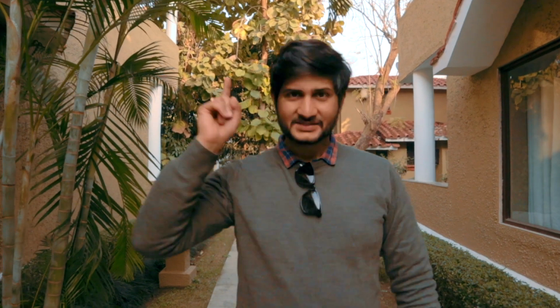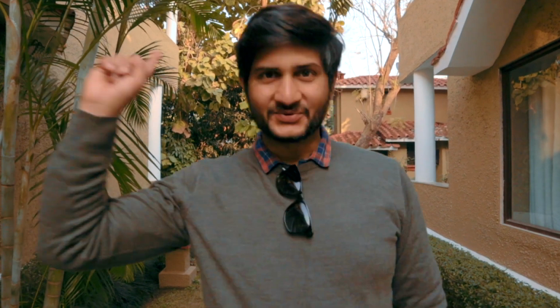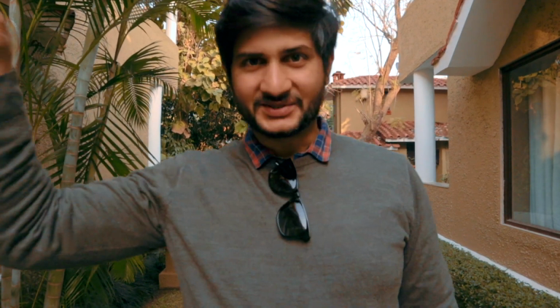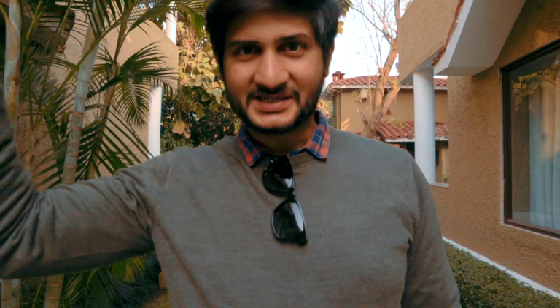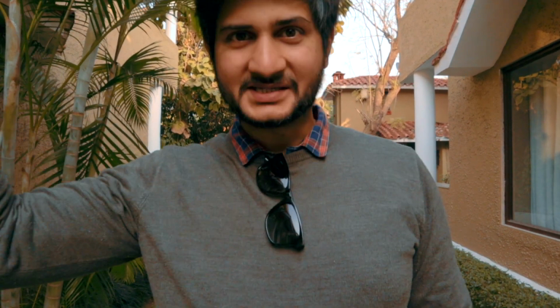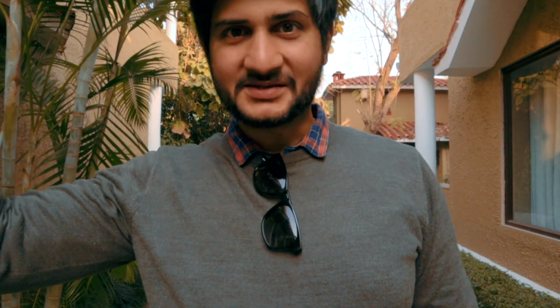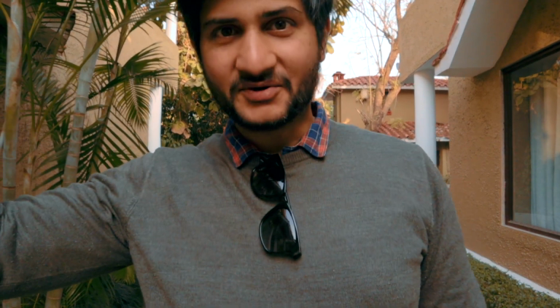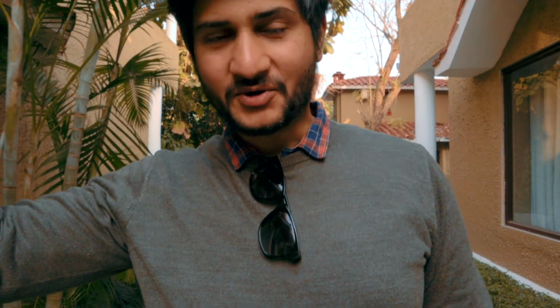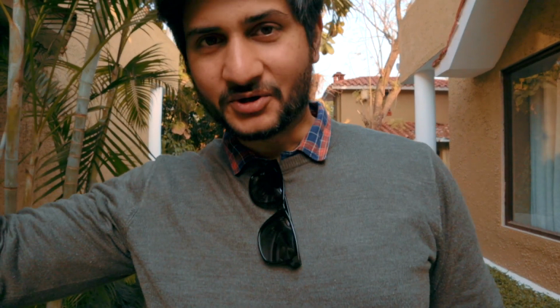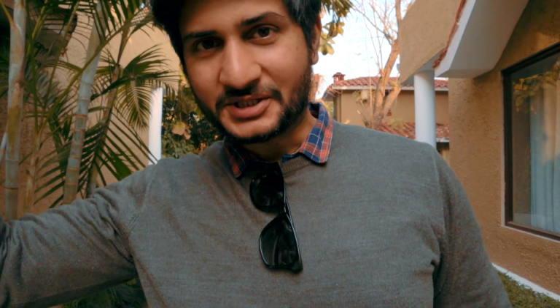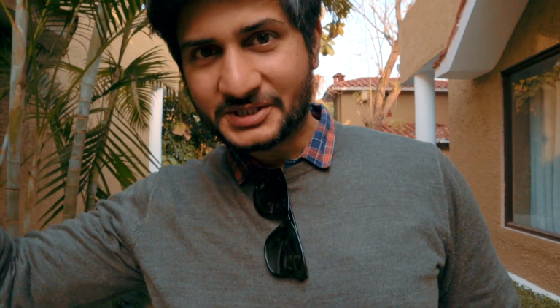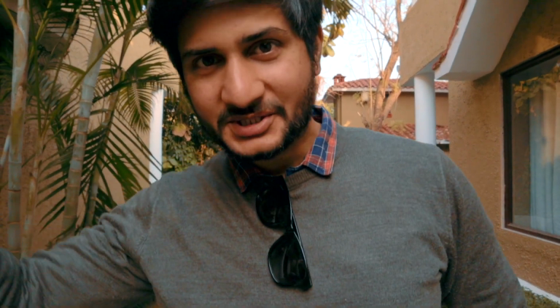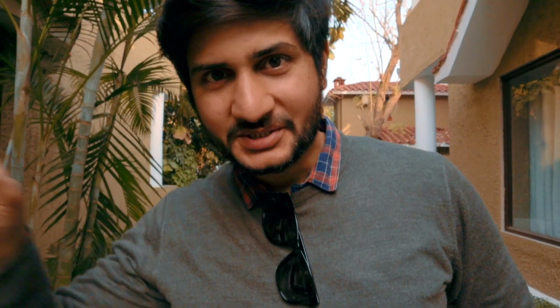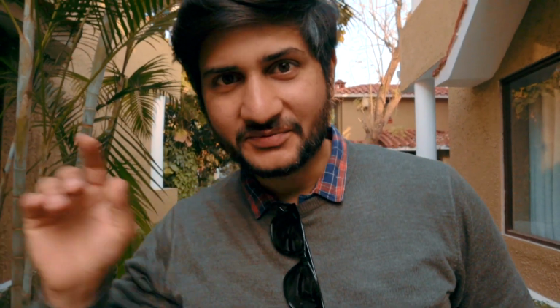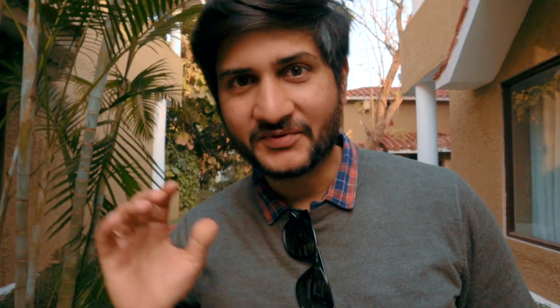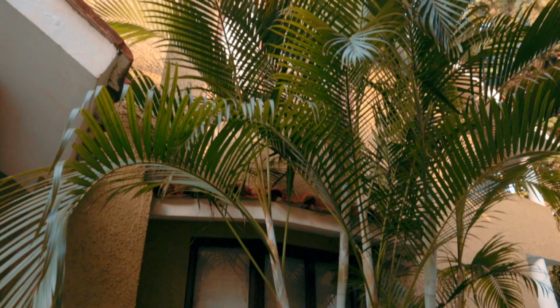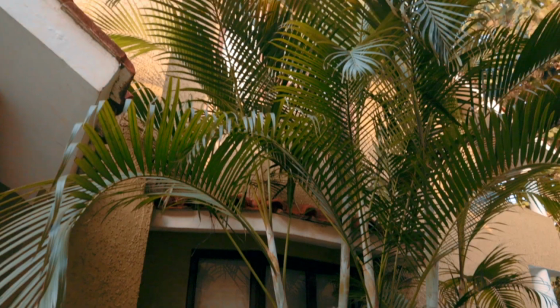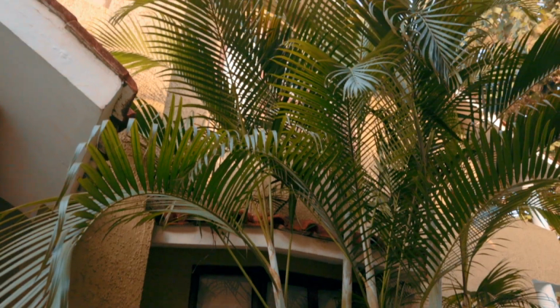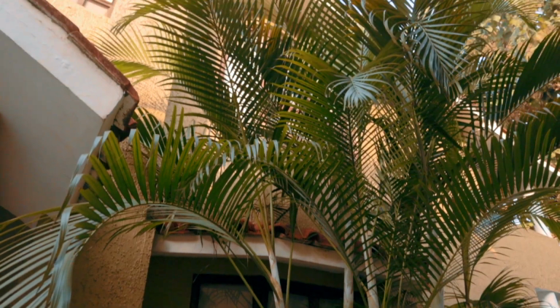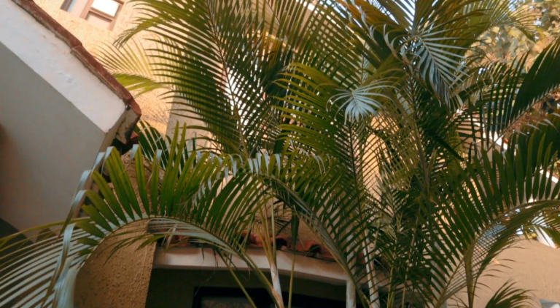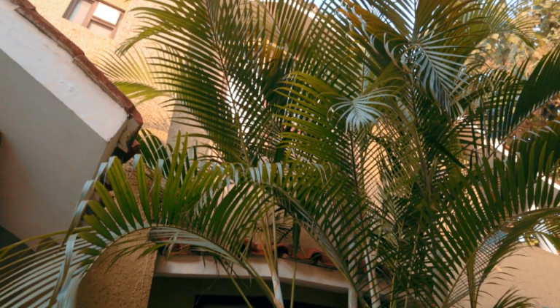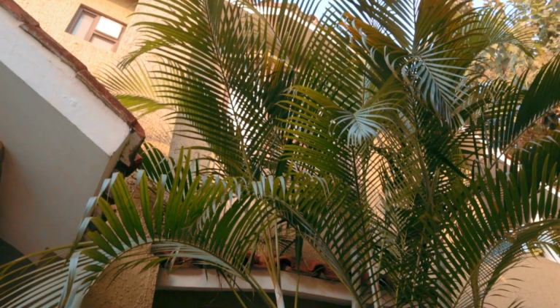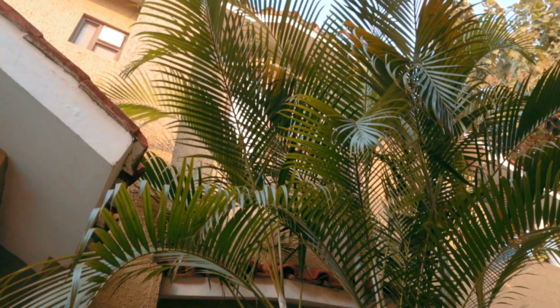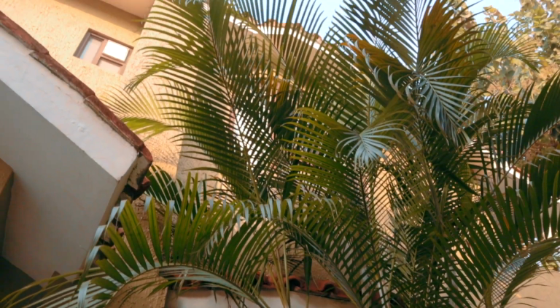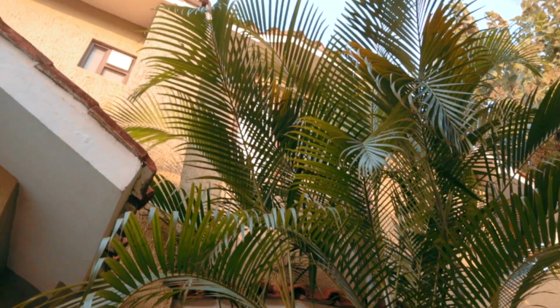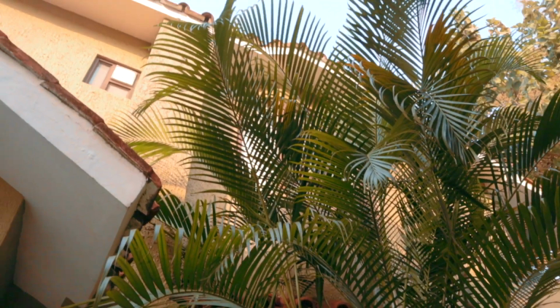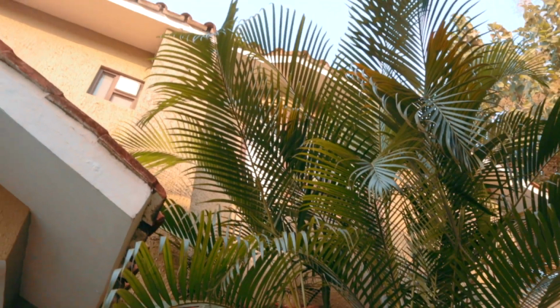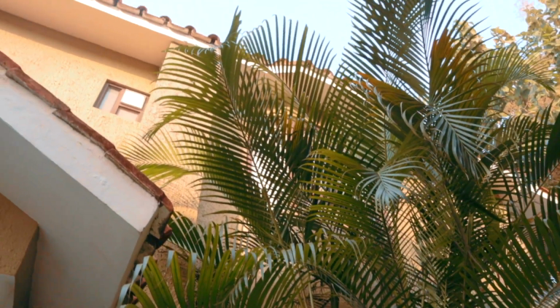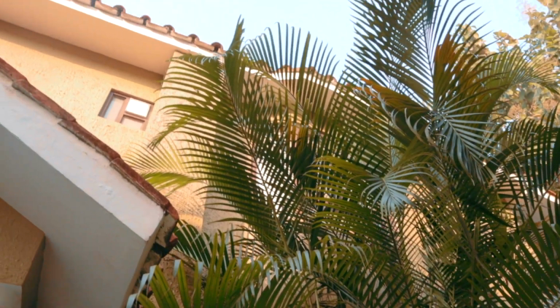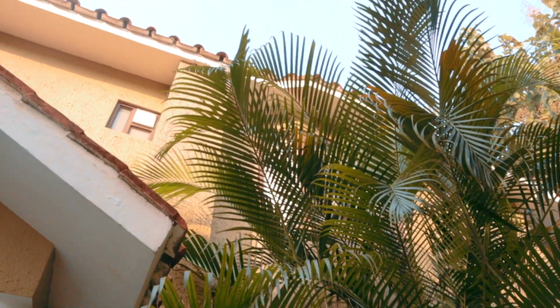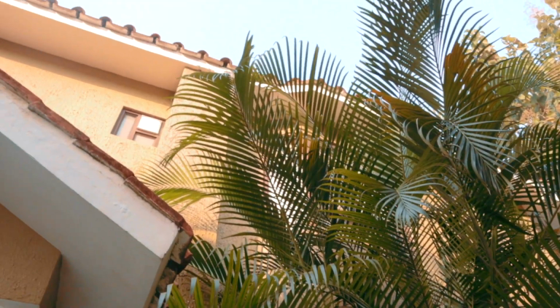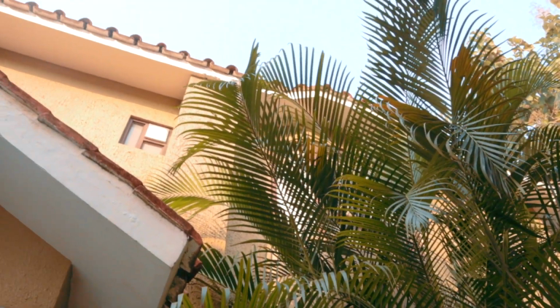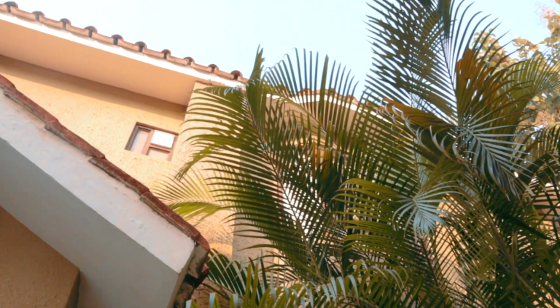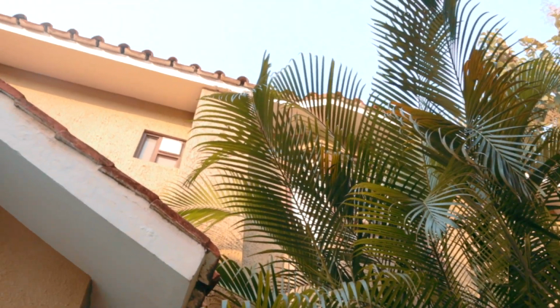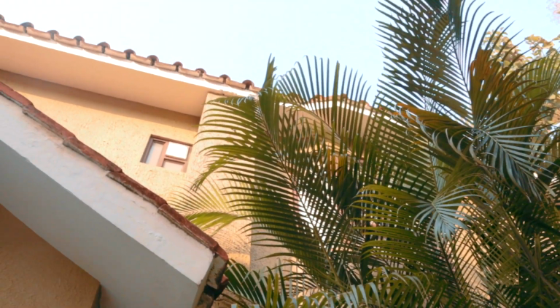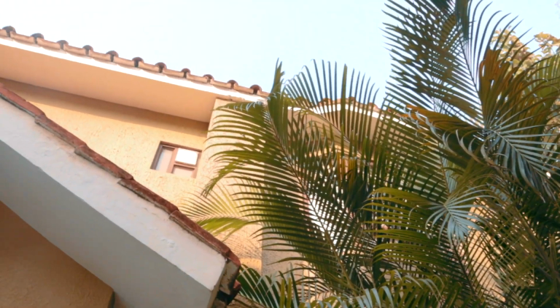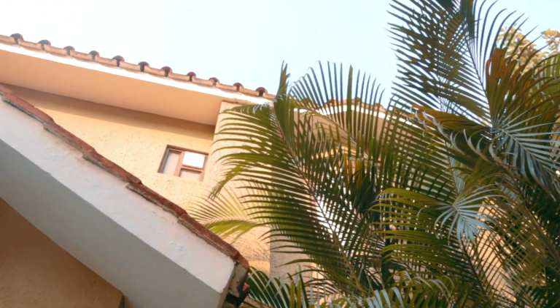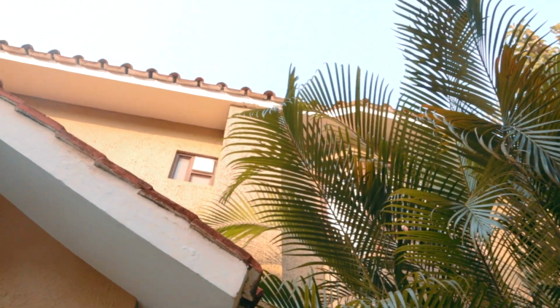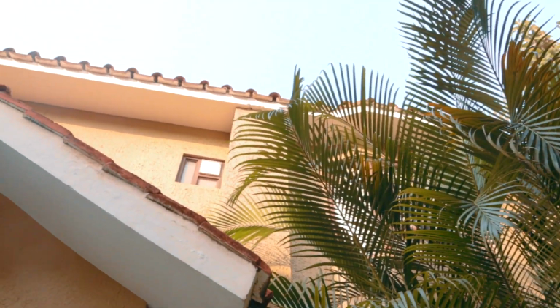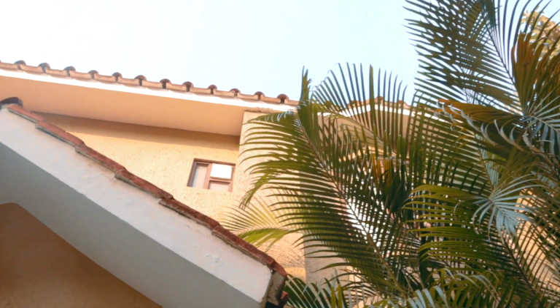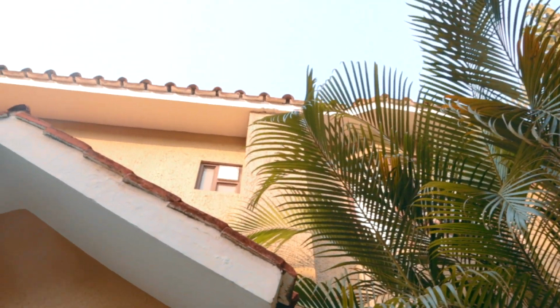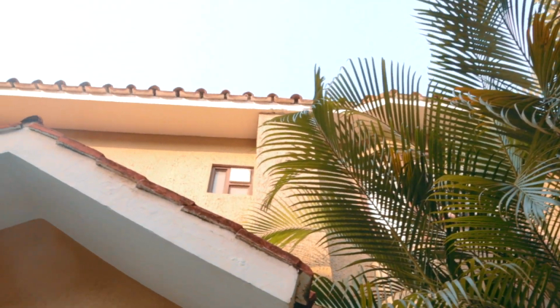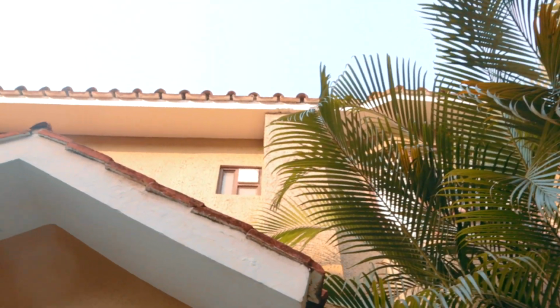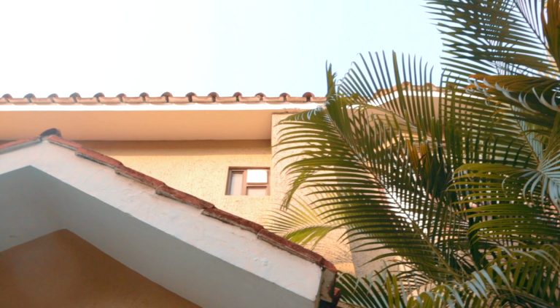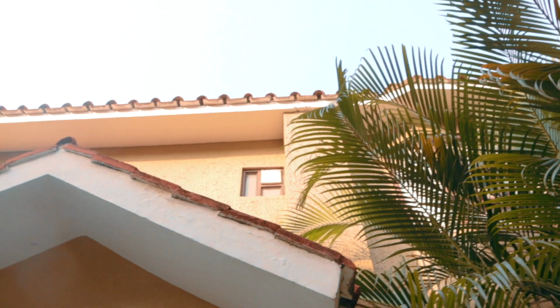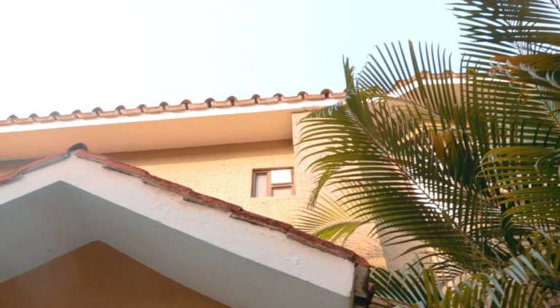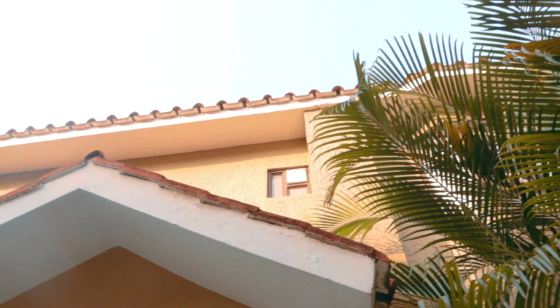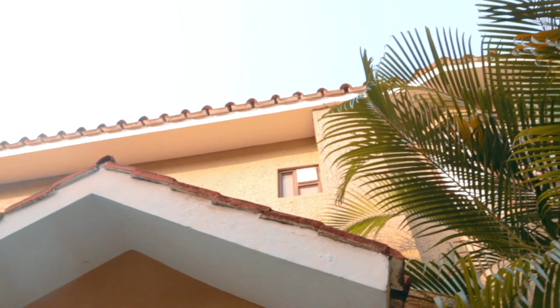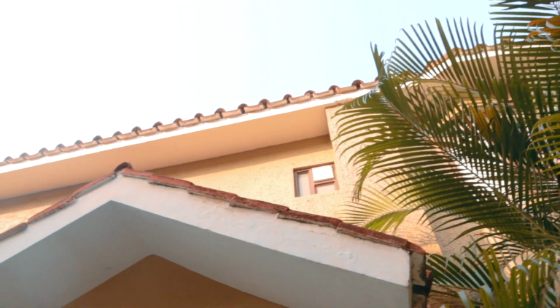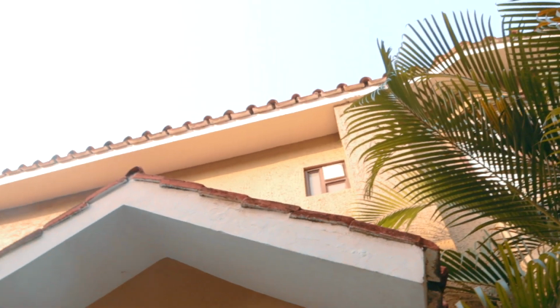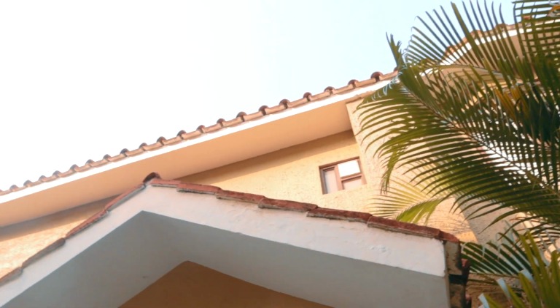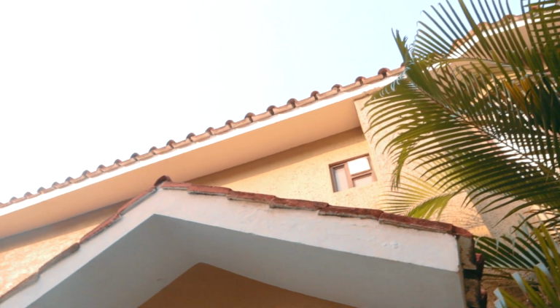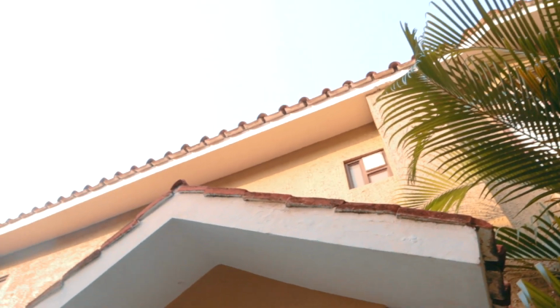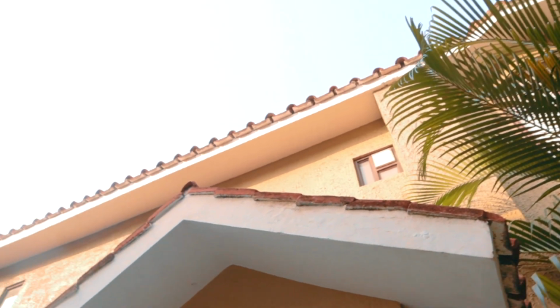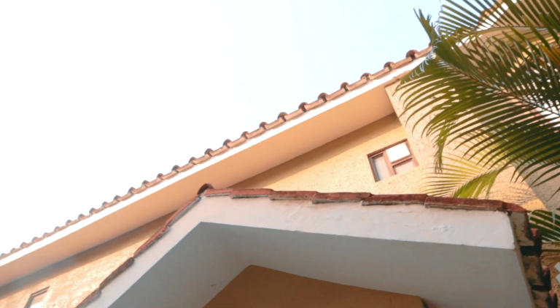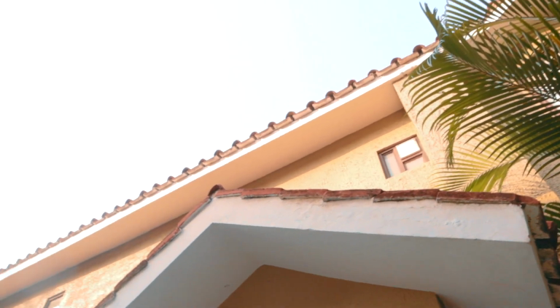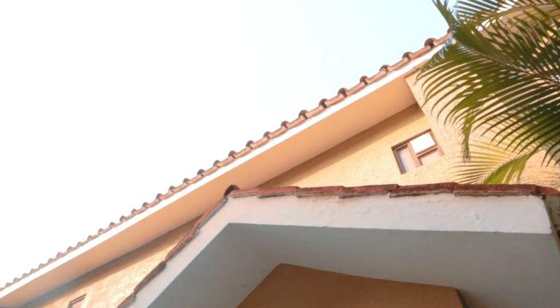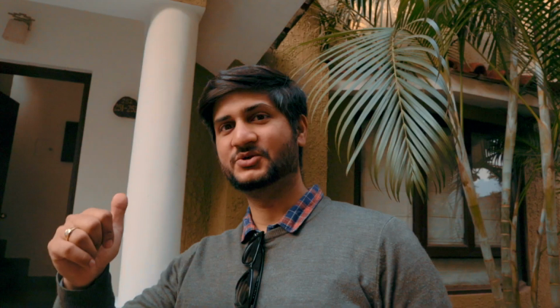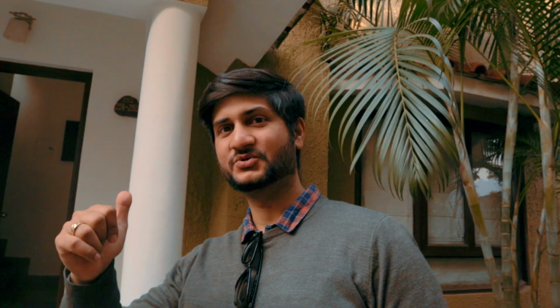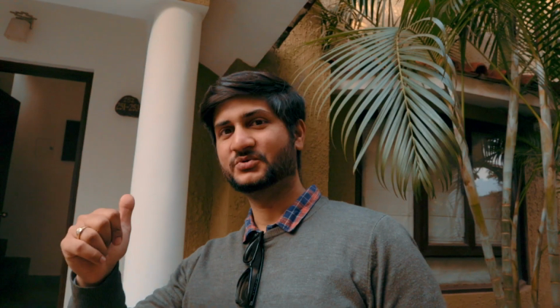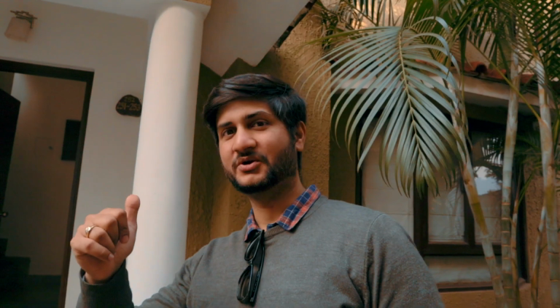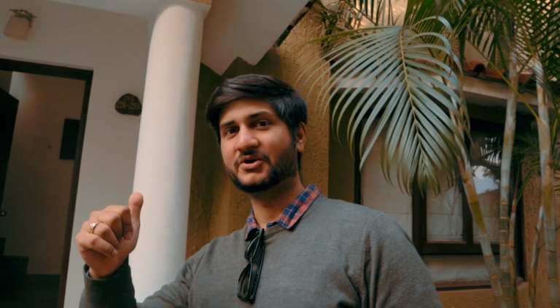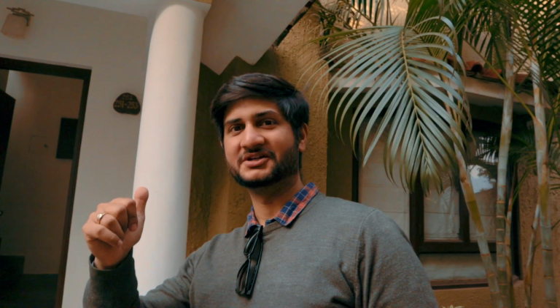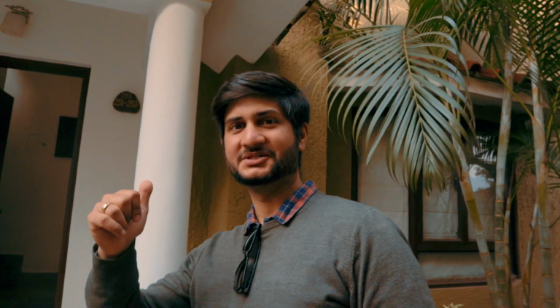This is our cottage where we are staying. We will give you the room tour now. Let's go to the cottage.